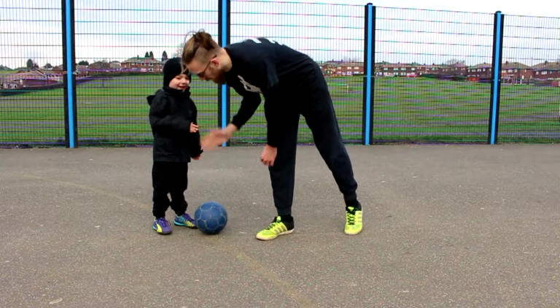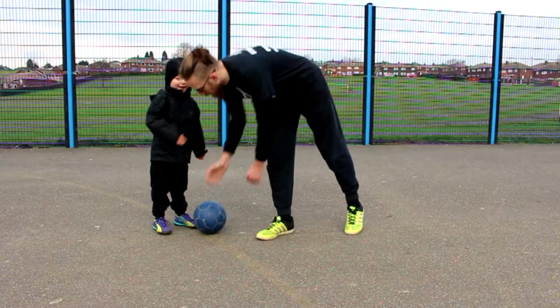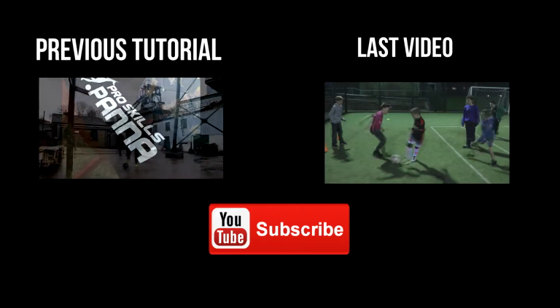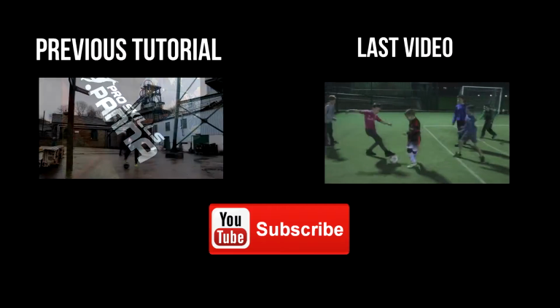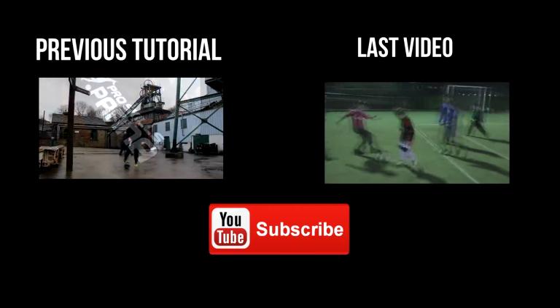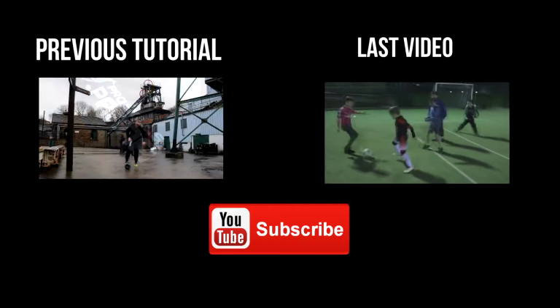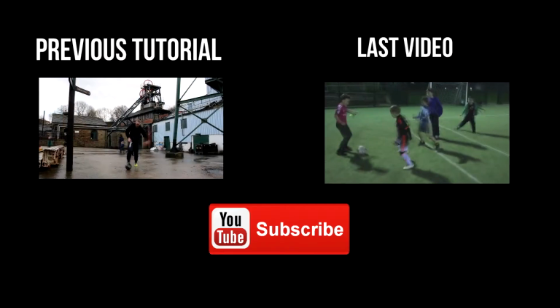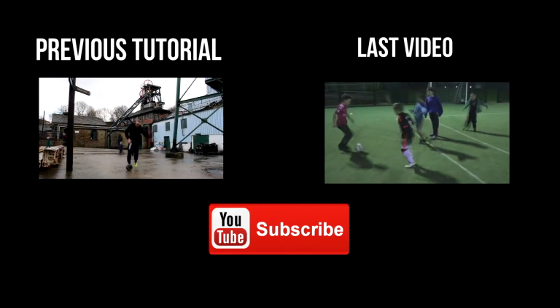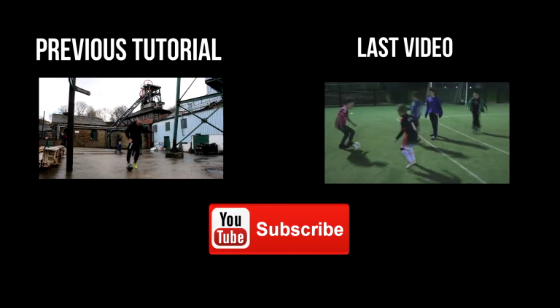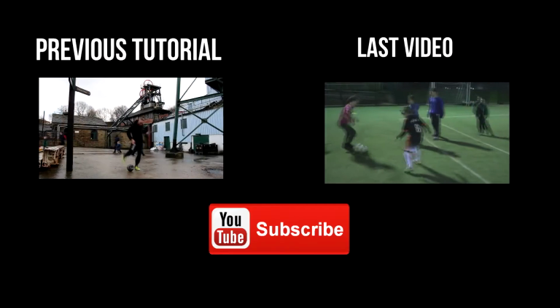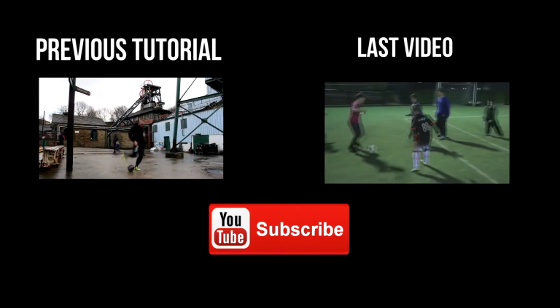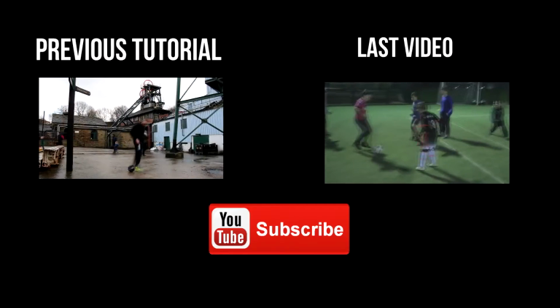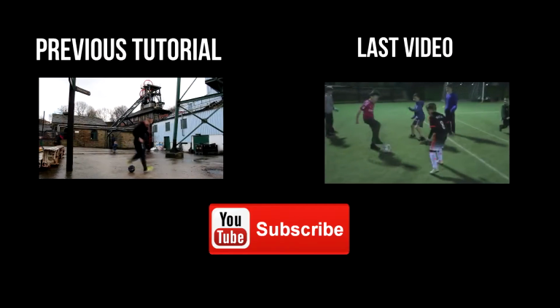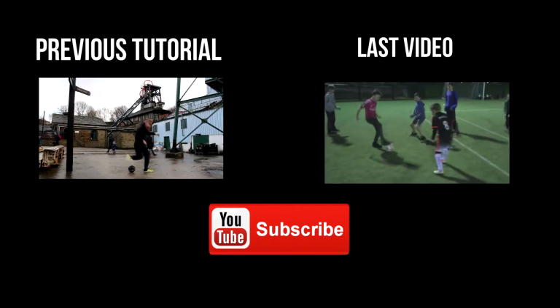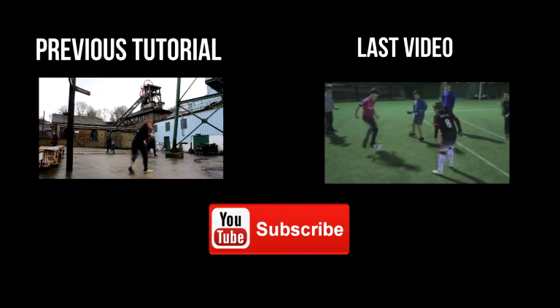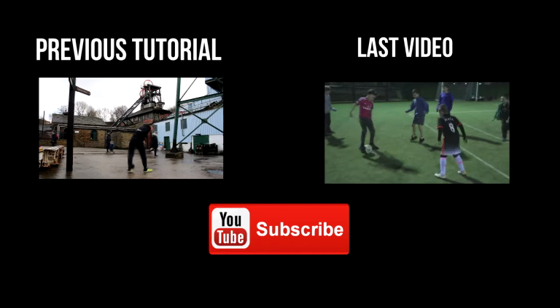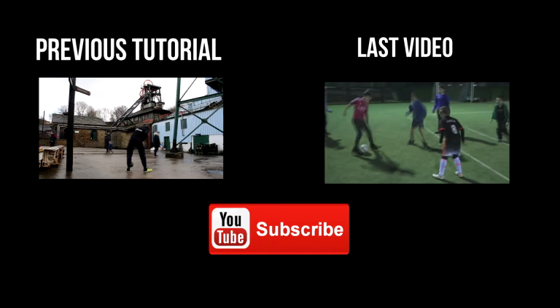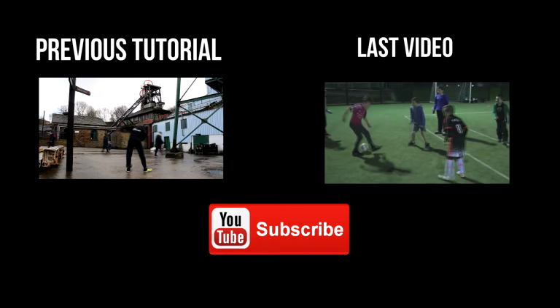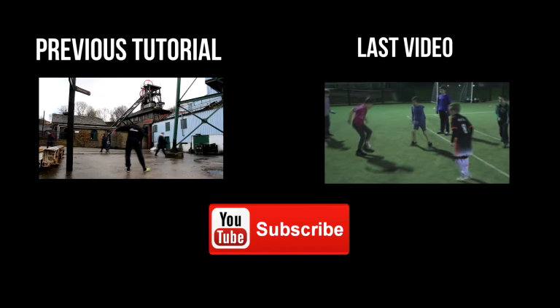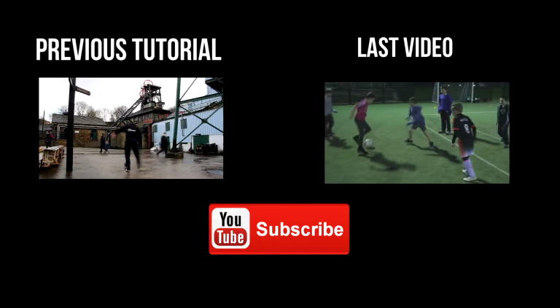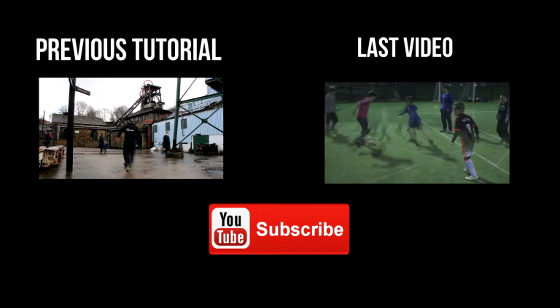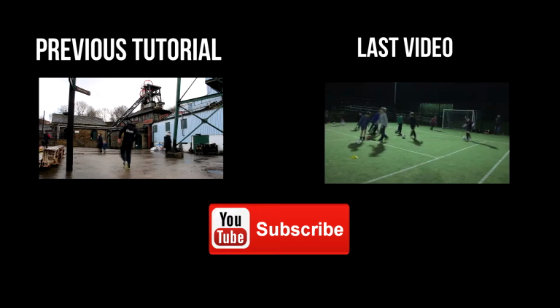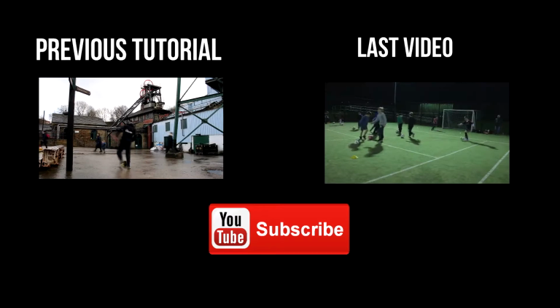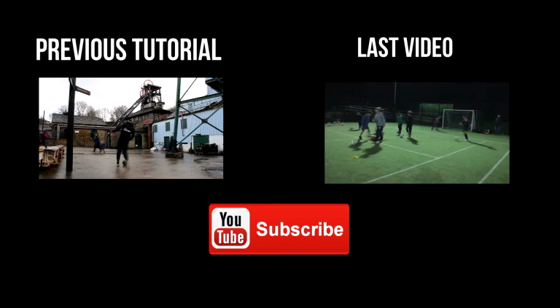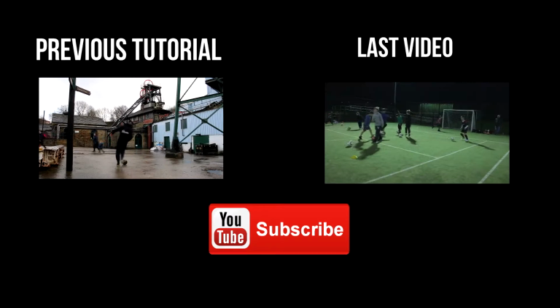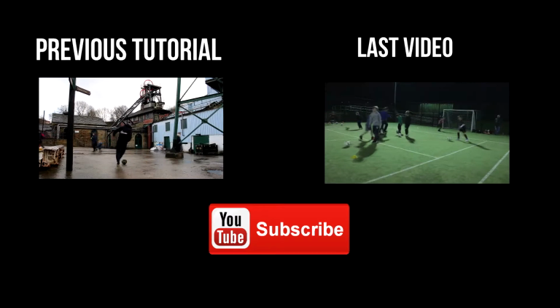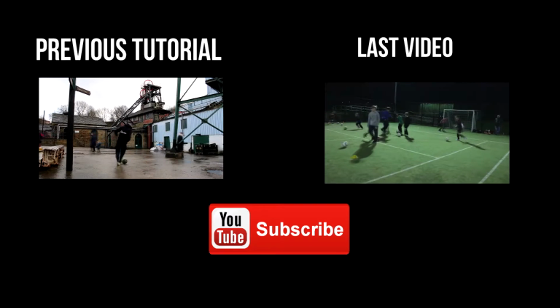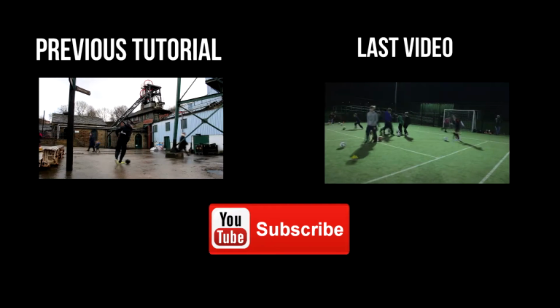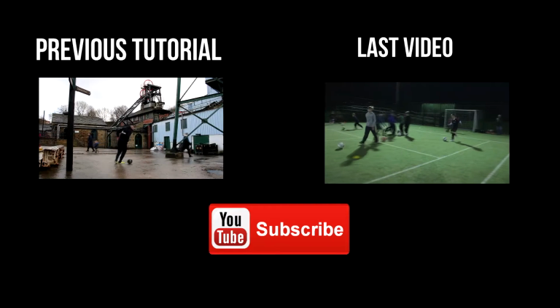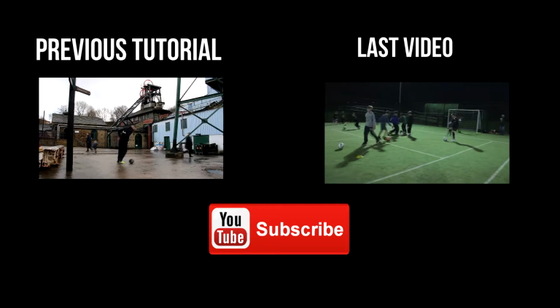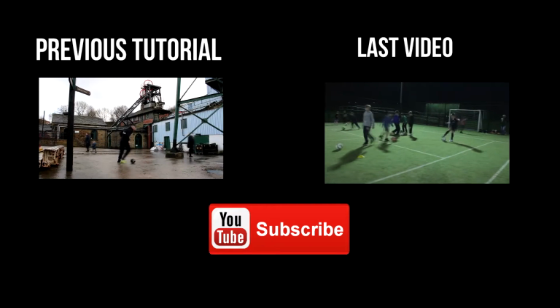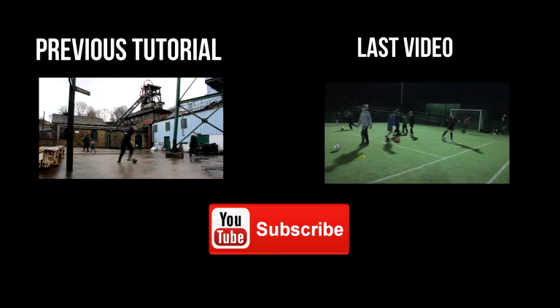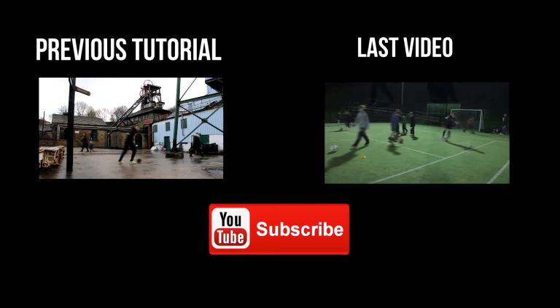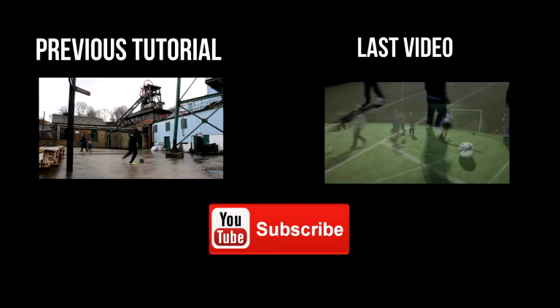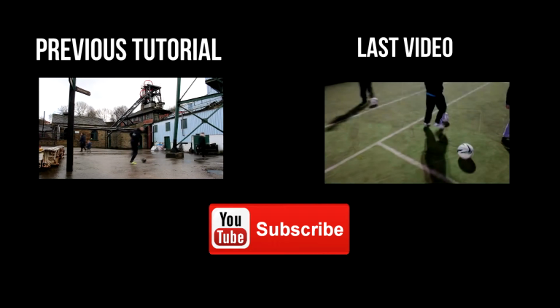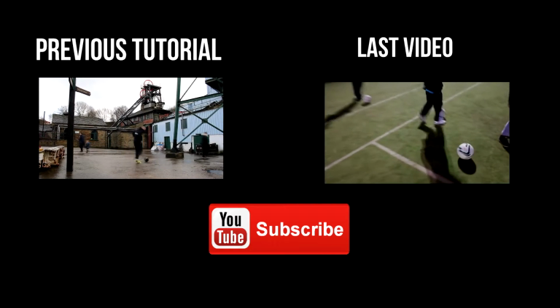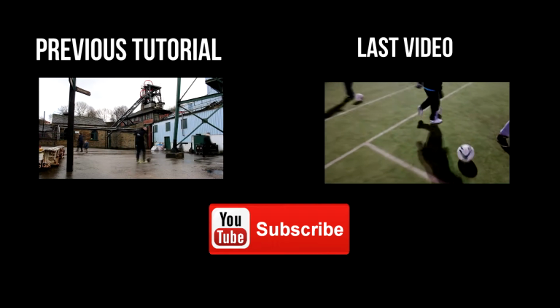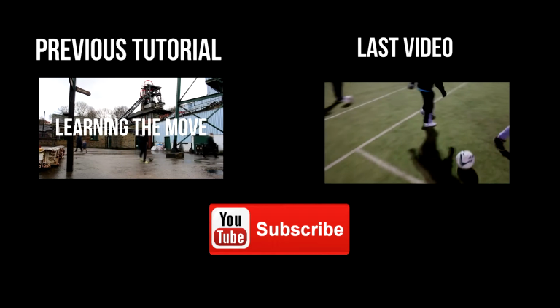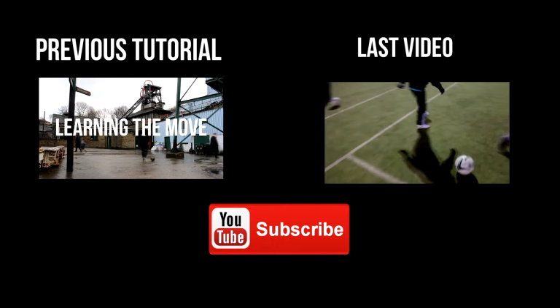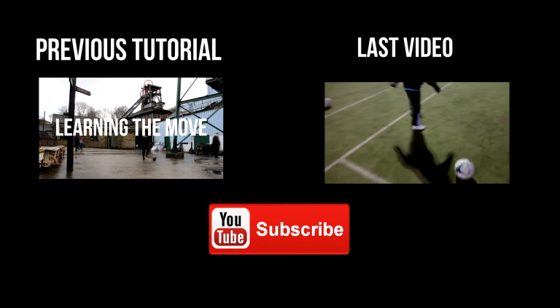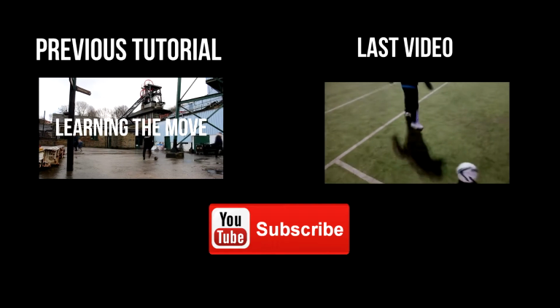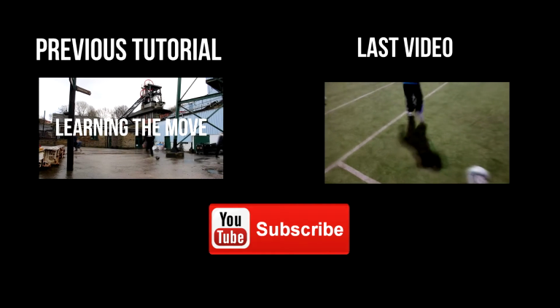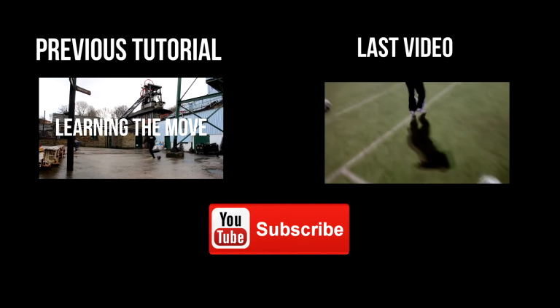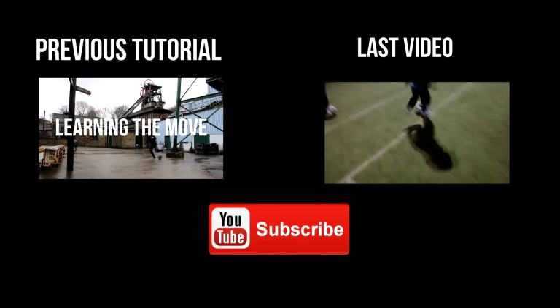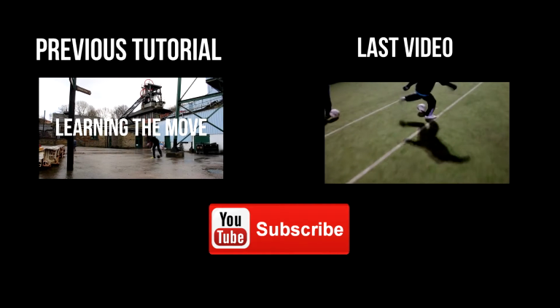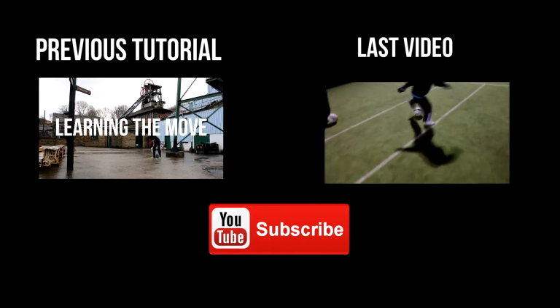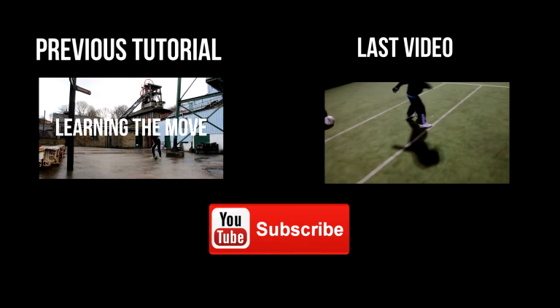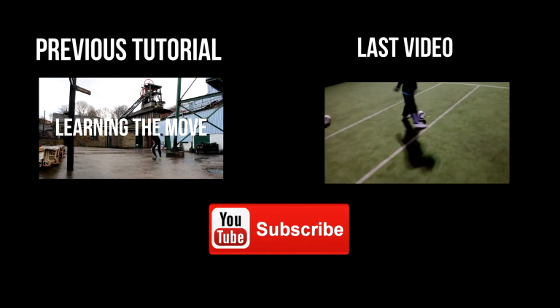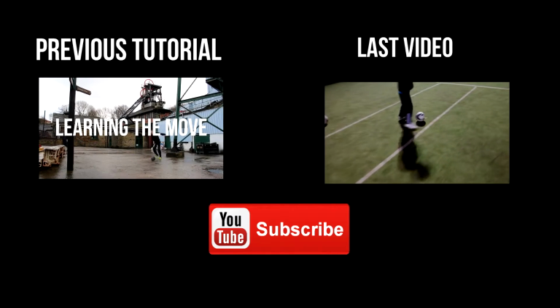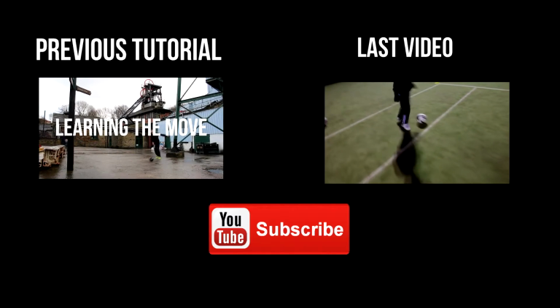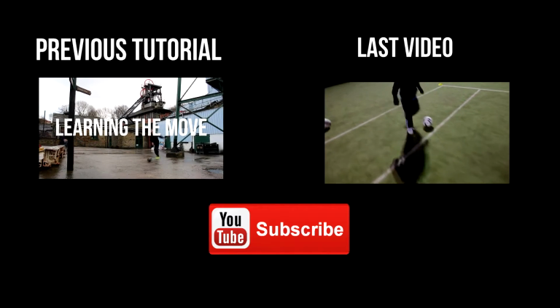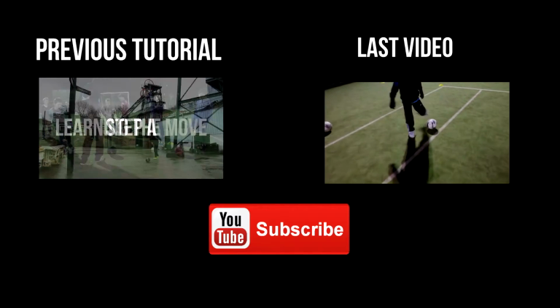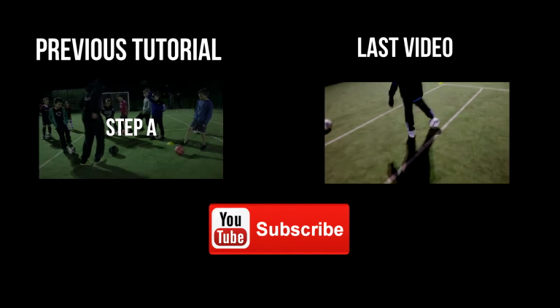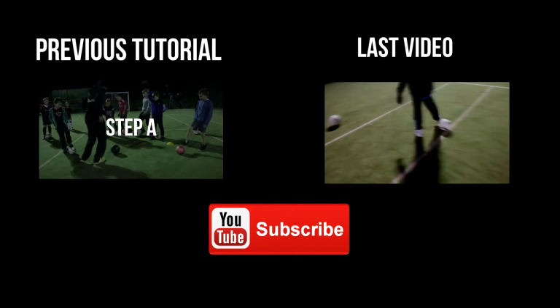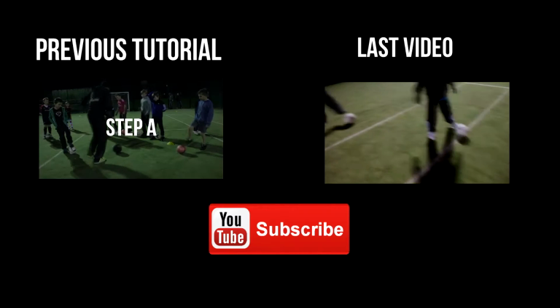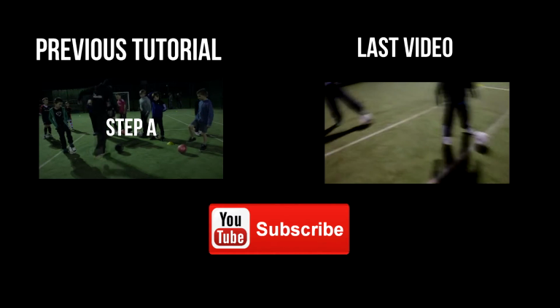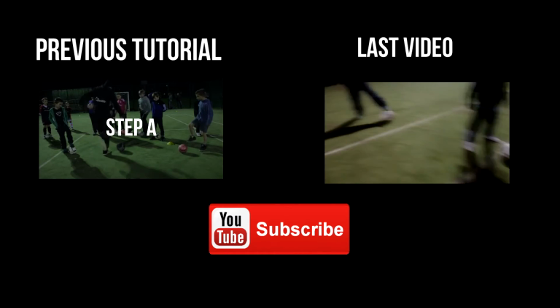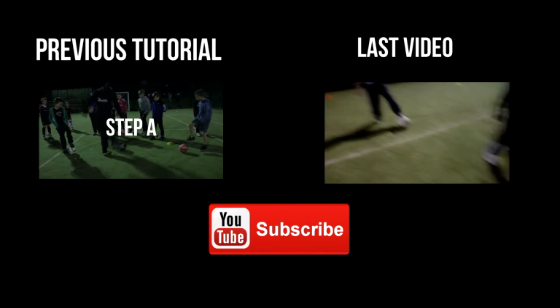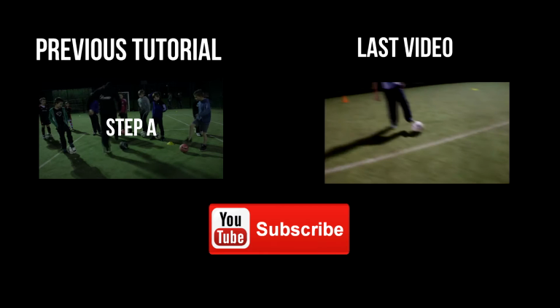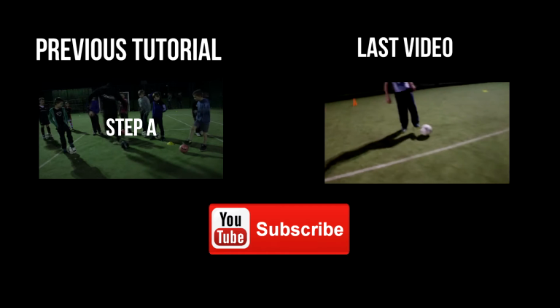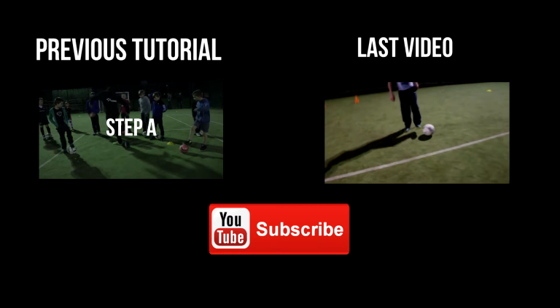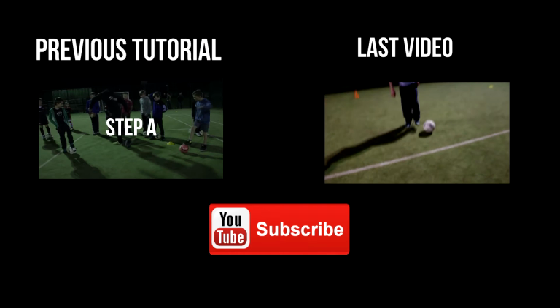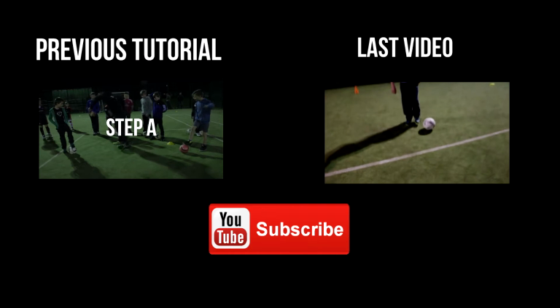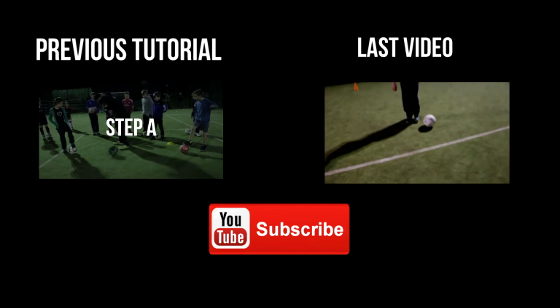Thank you for watching. If you want to check out any more tutorials, please do. And if you'd like to subscribe, please feel free to as well. Thank you.